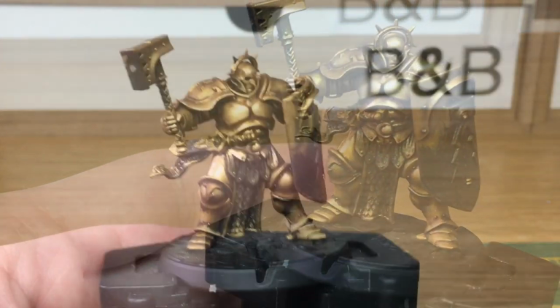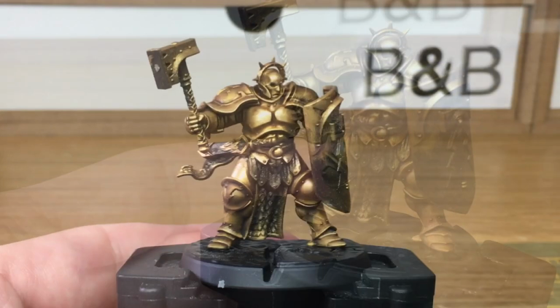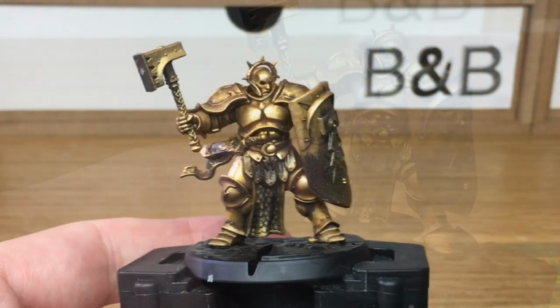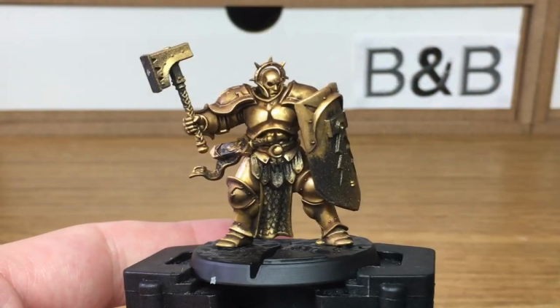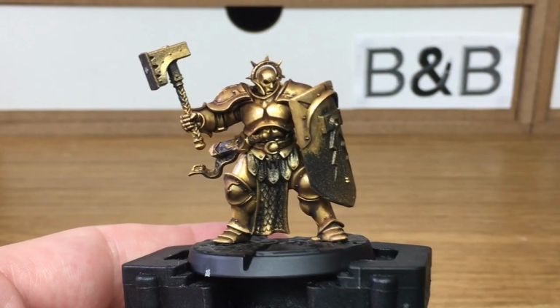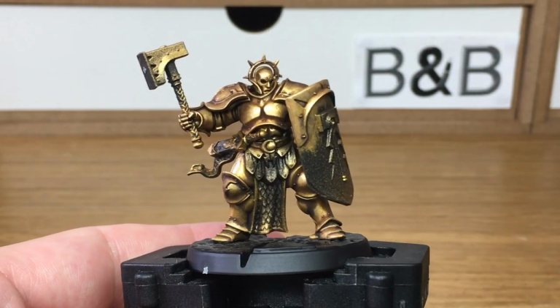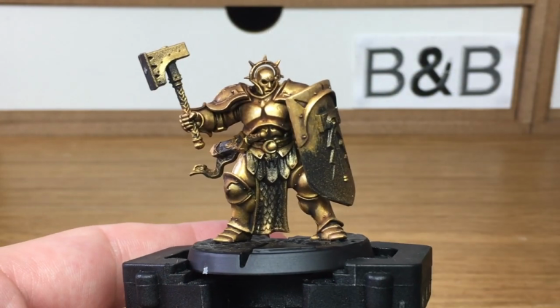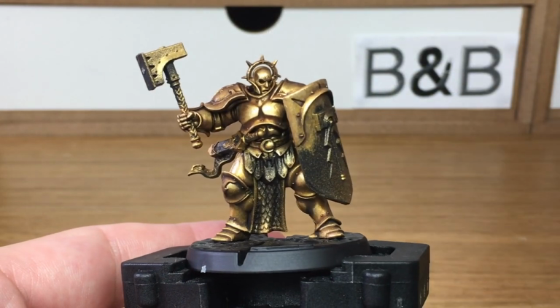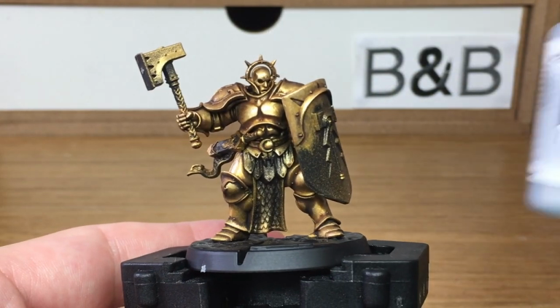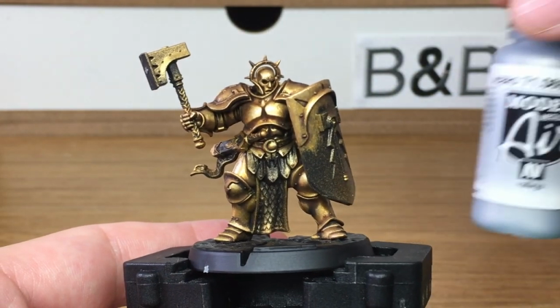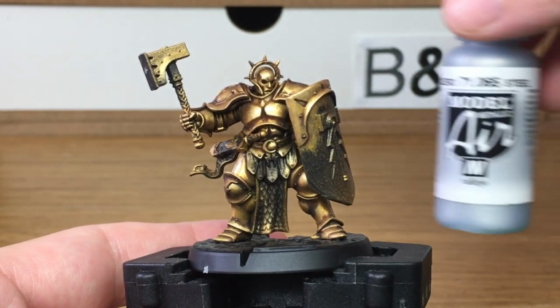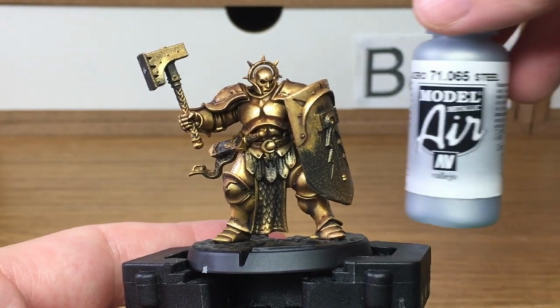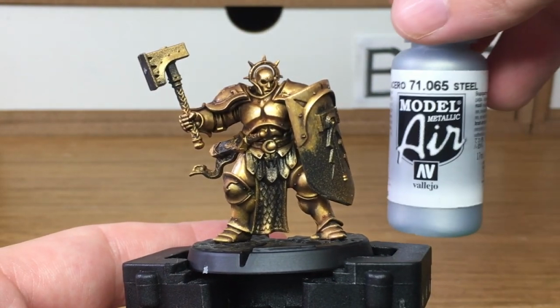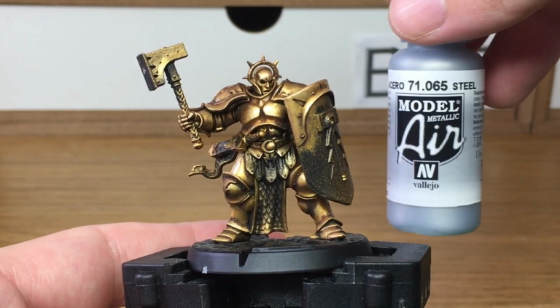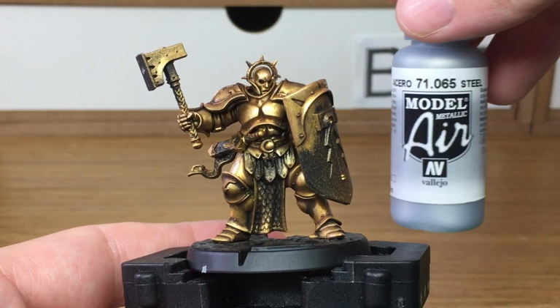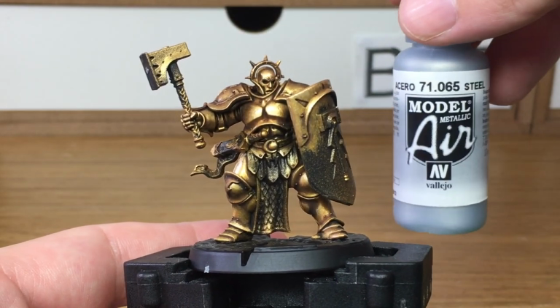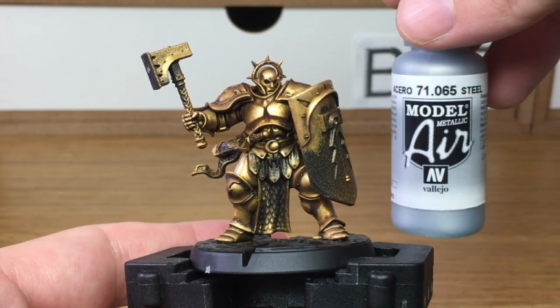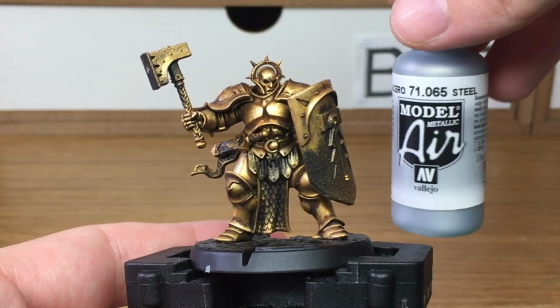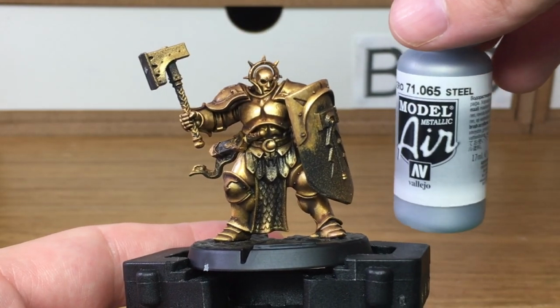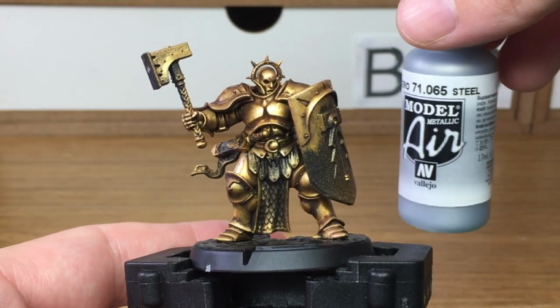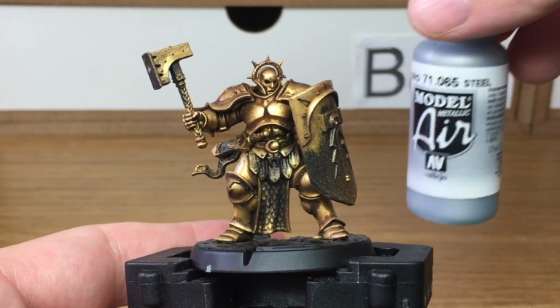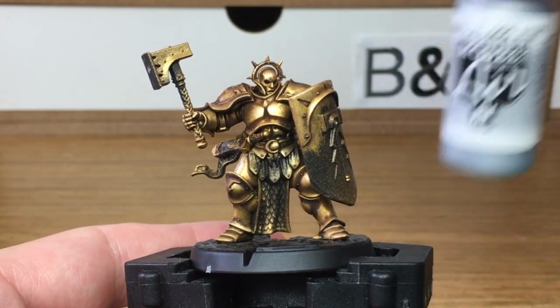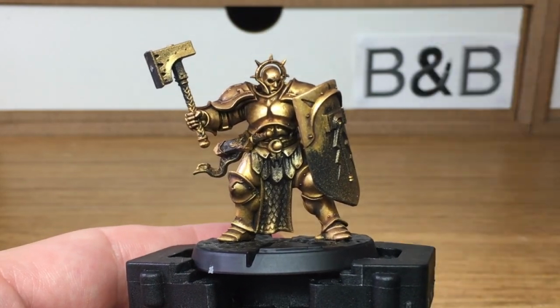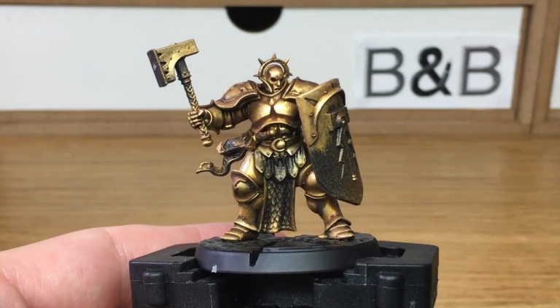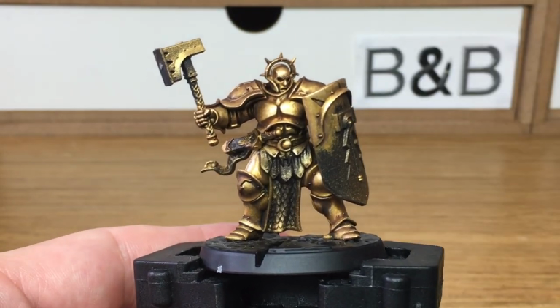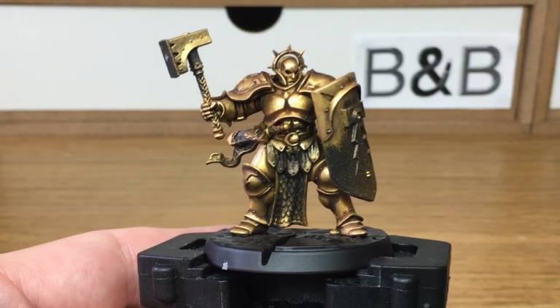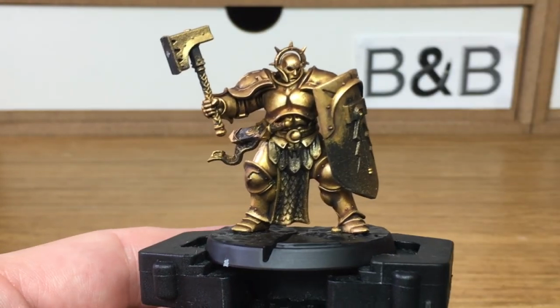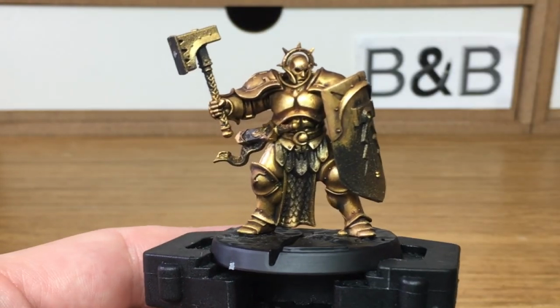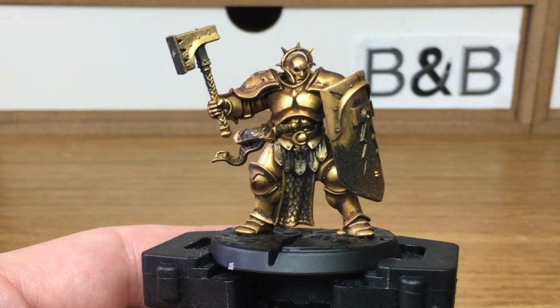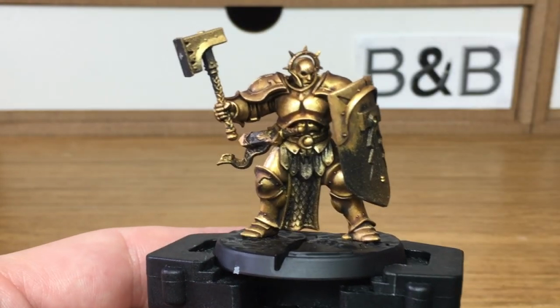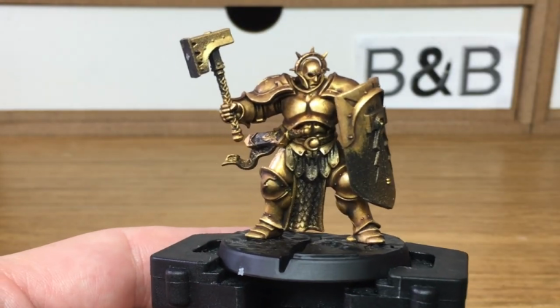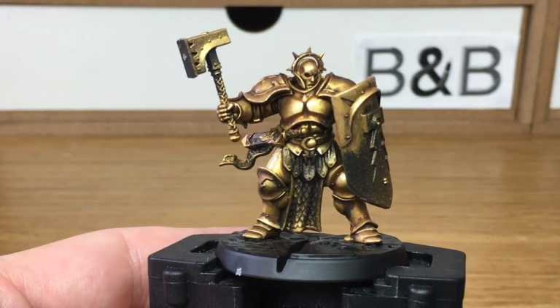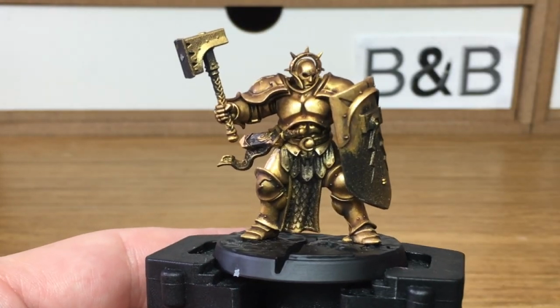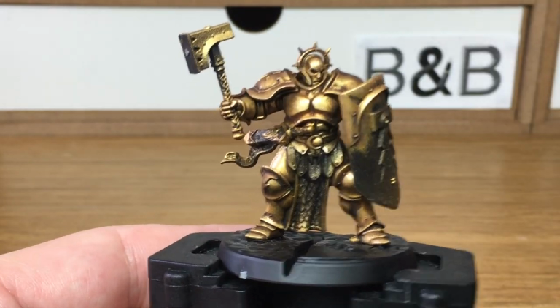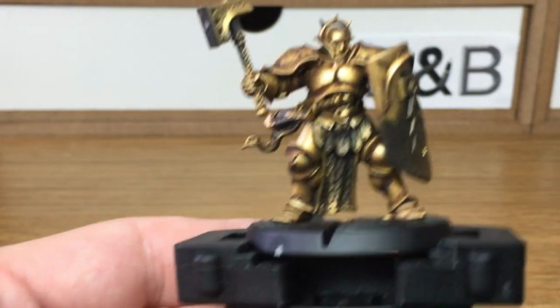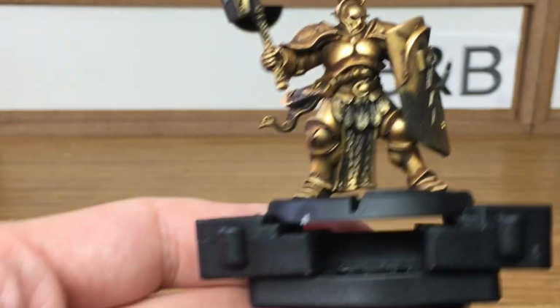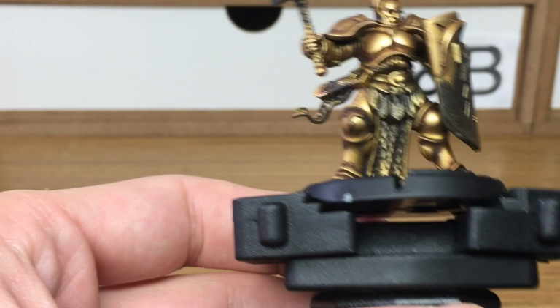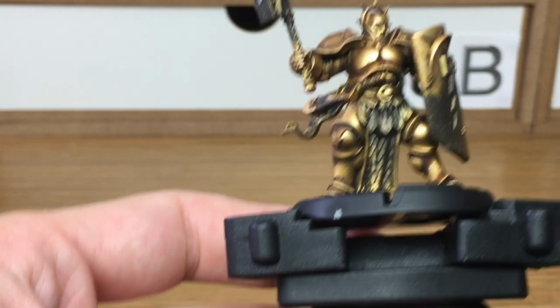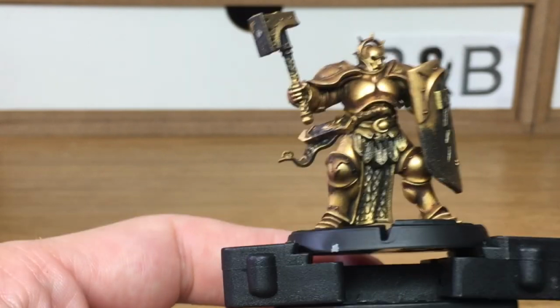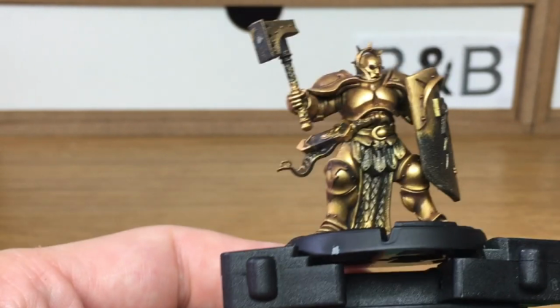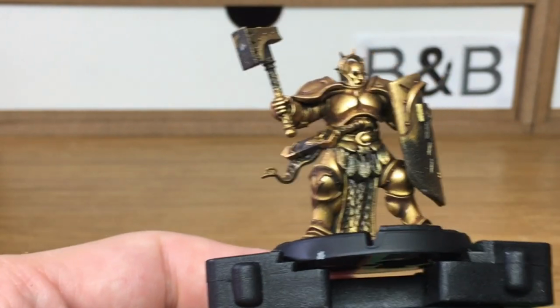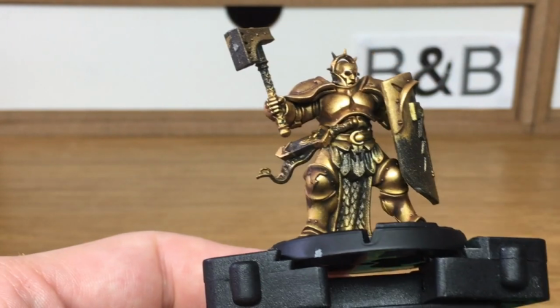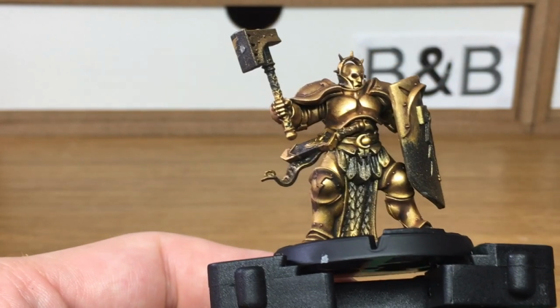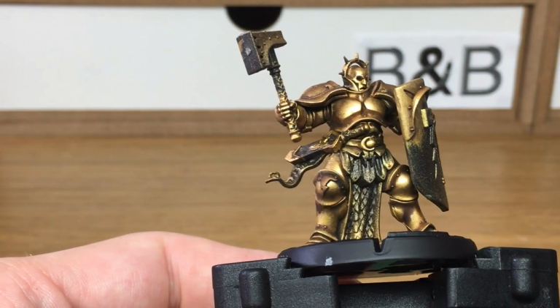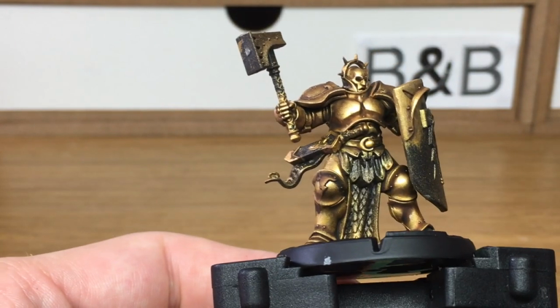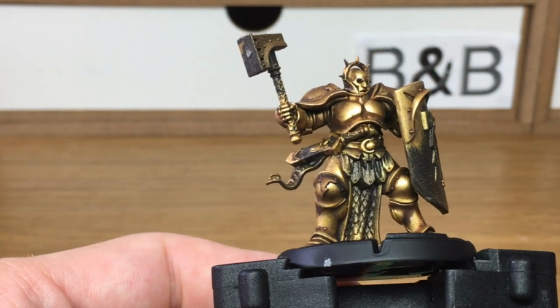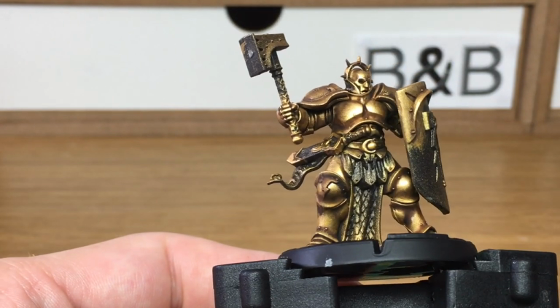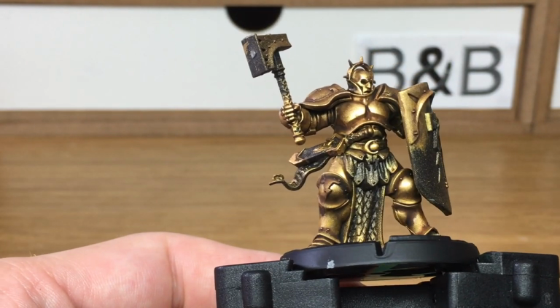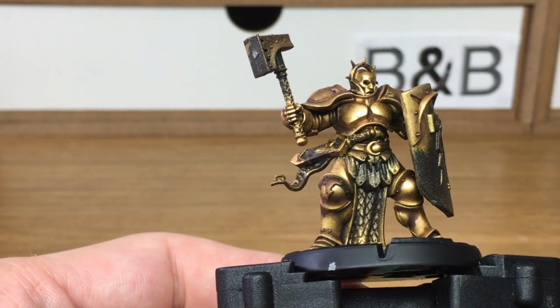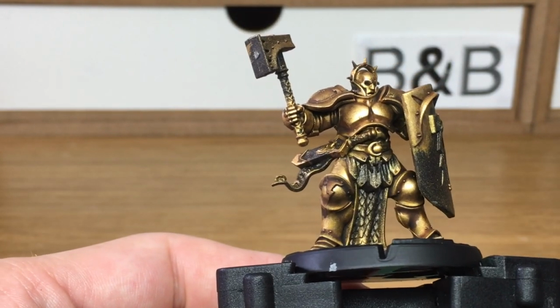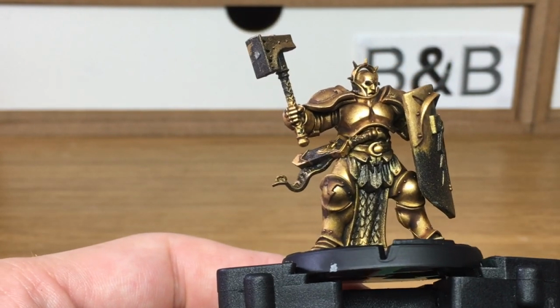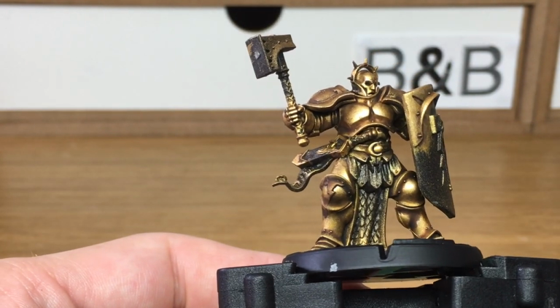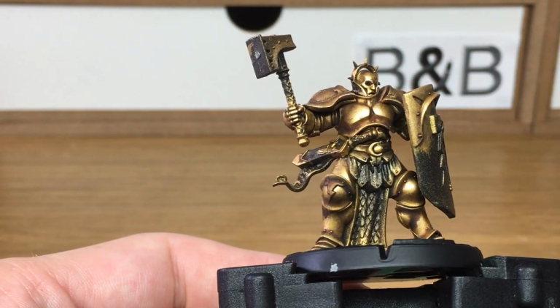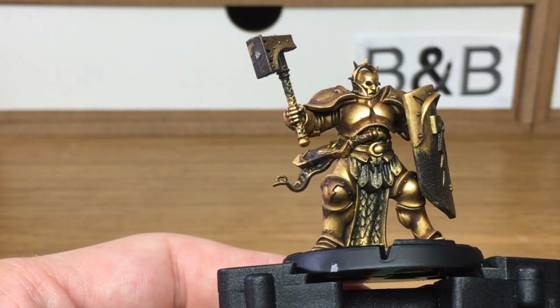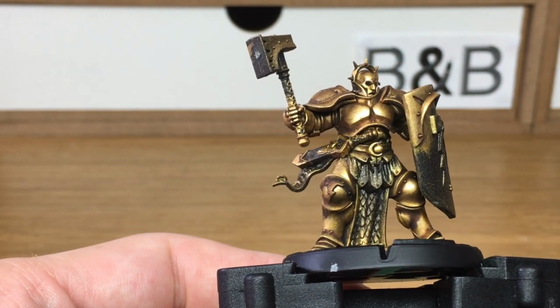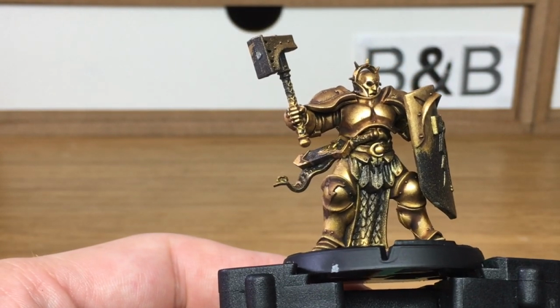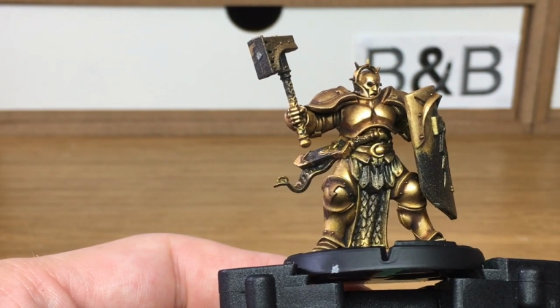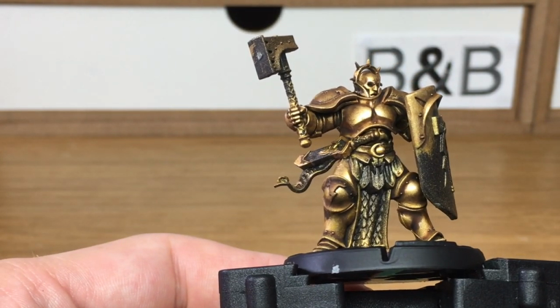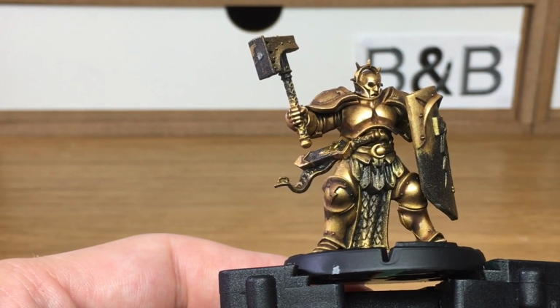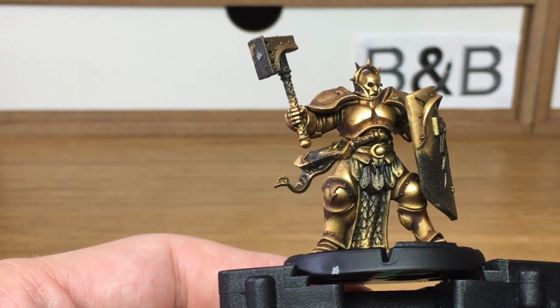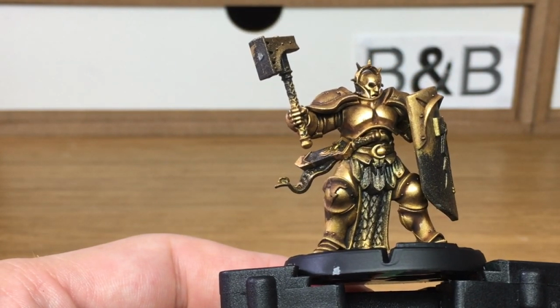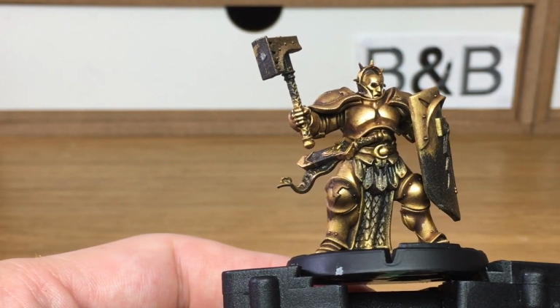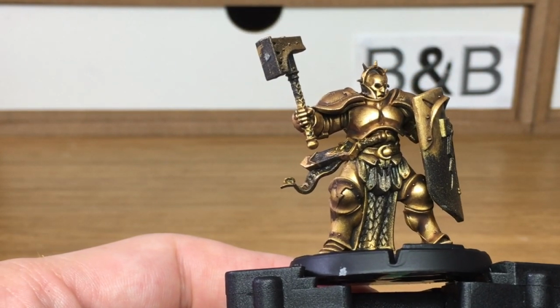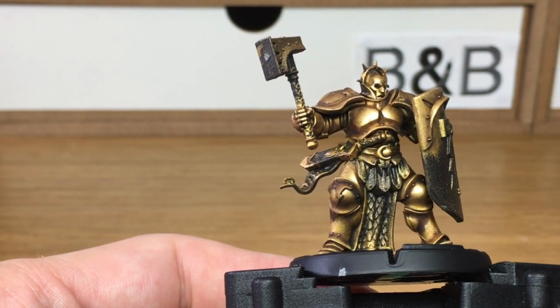We've just added a little bit of Vallejo Modeler Steel to the Liberator Gold and we're just going to do one final highlight to really bring the gold shine out.